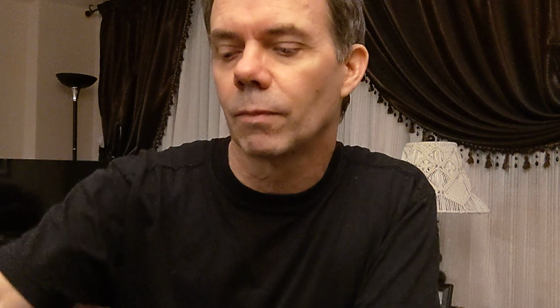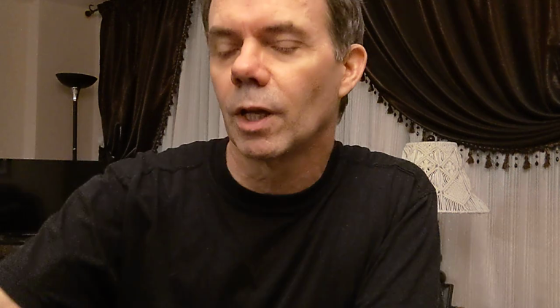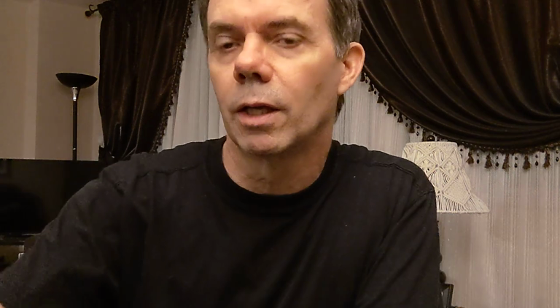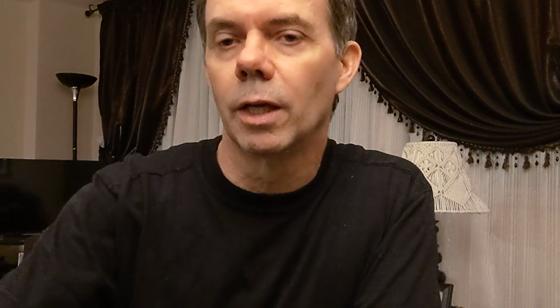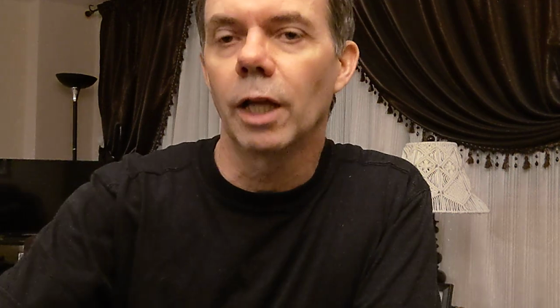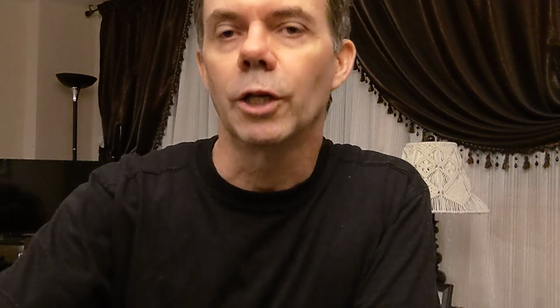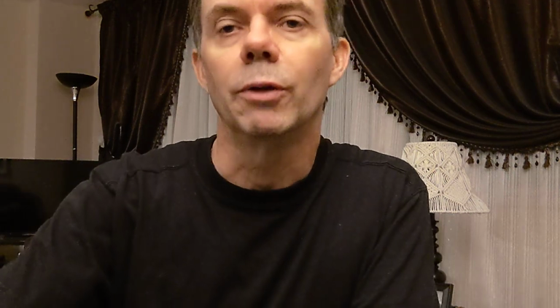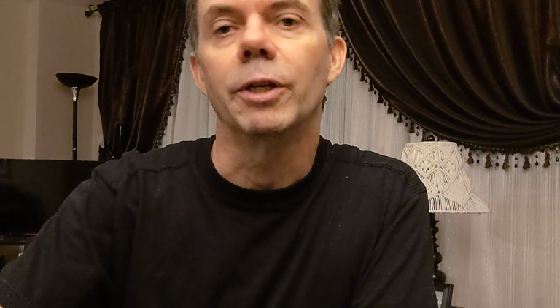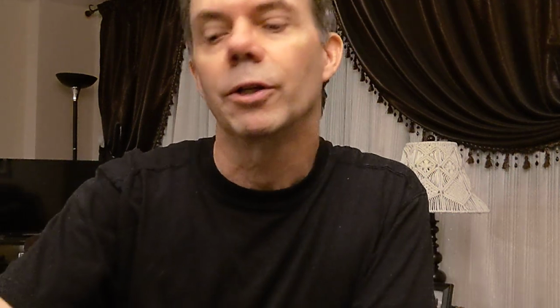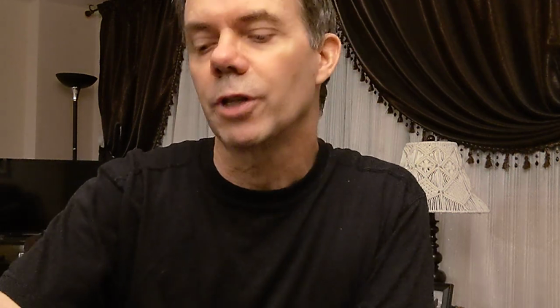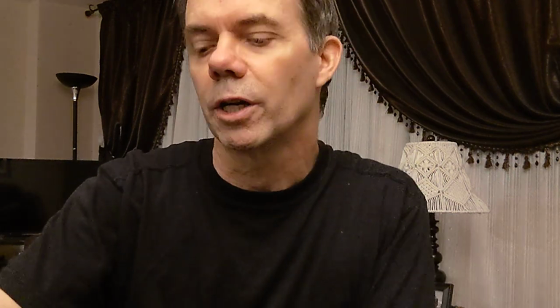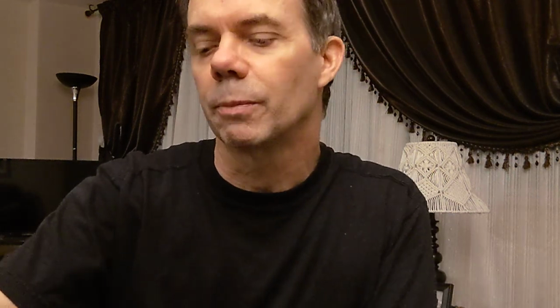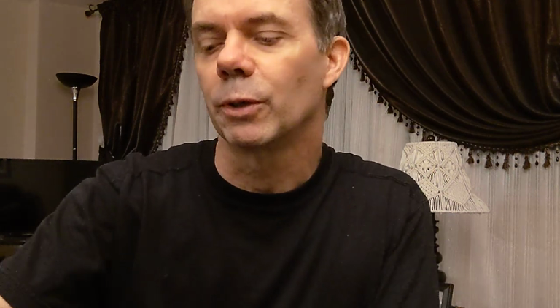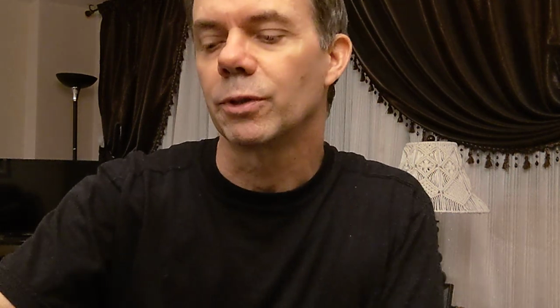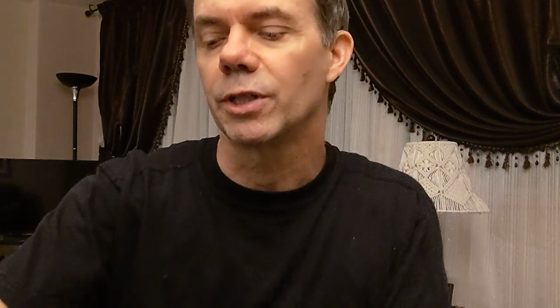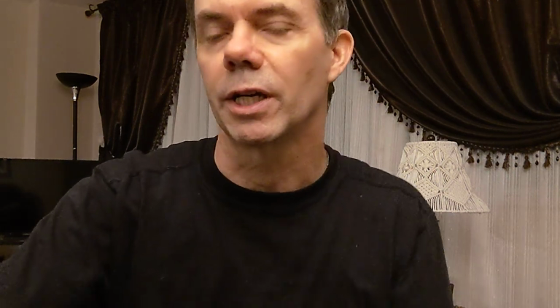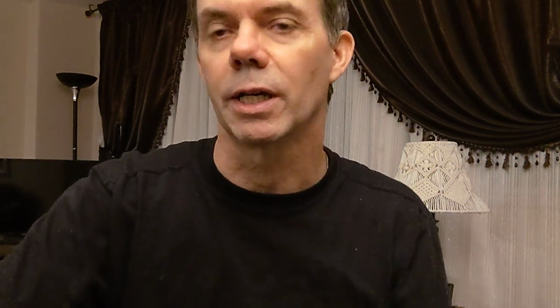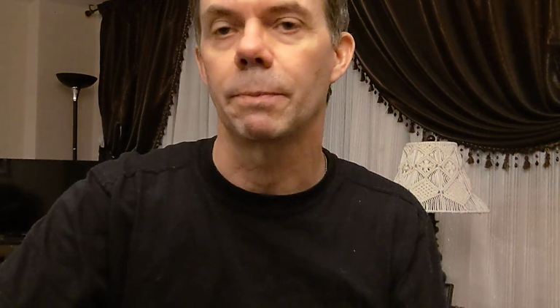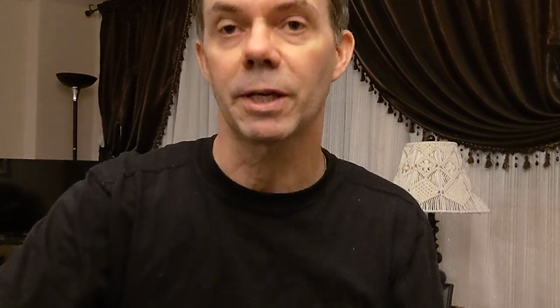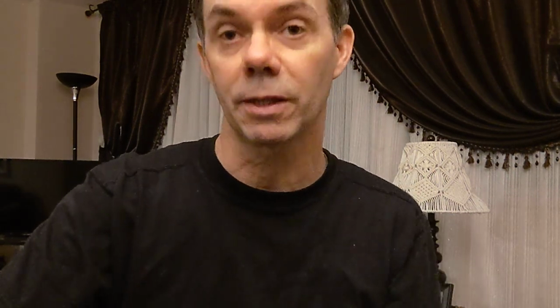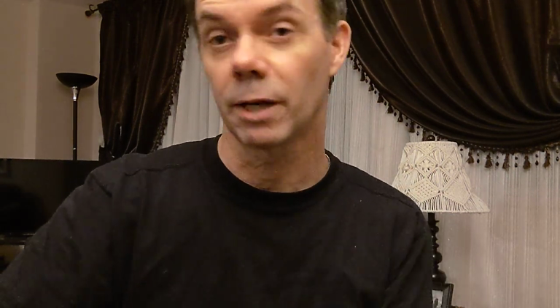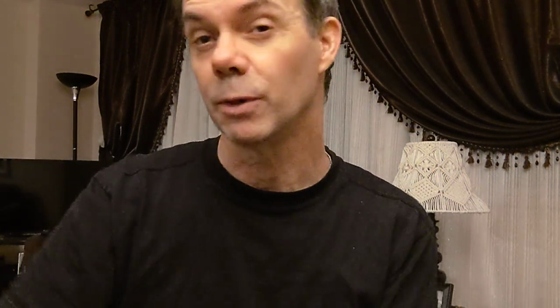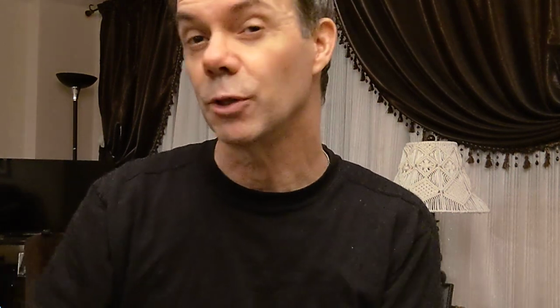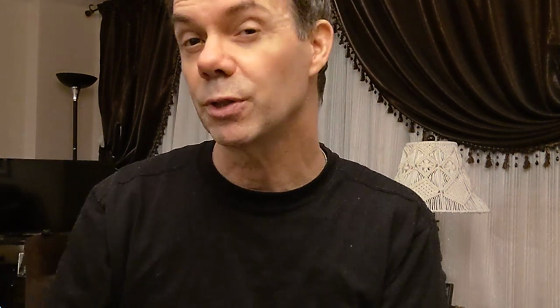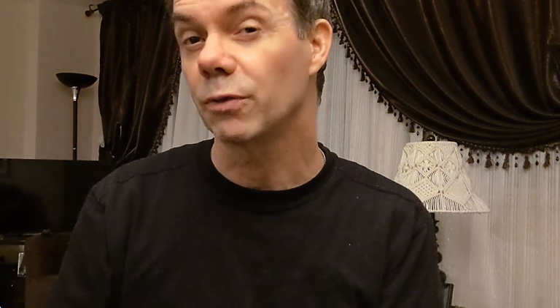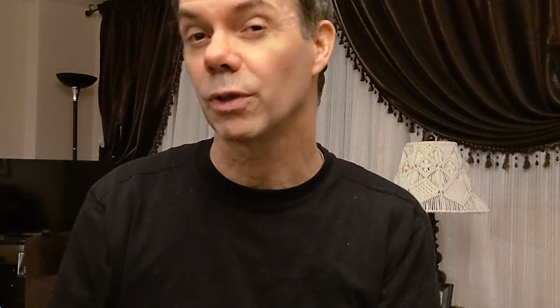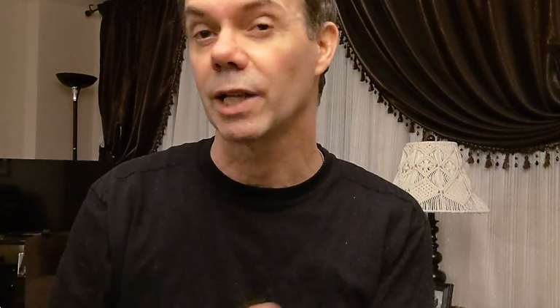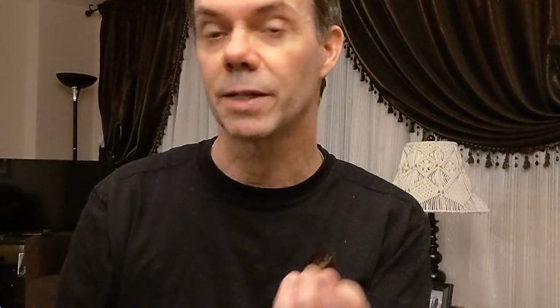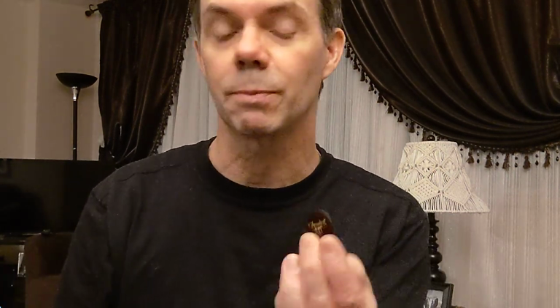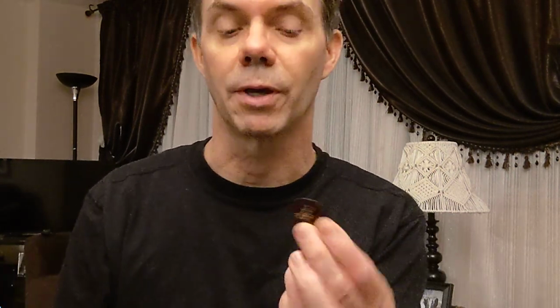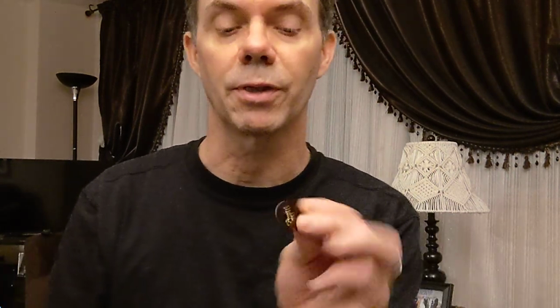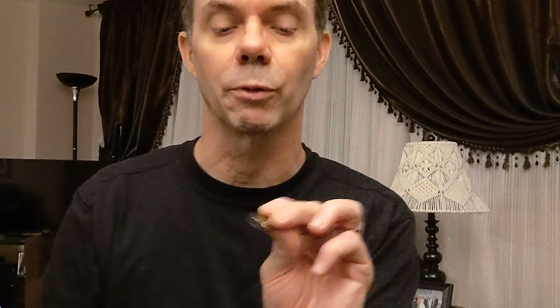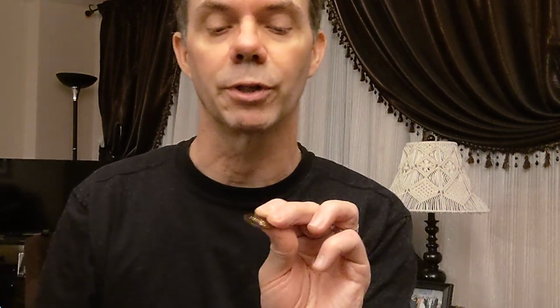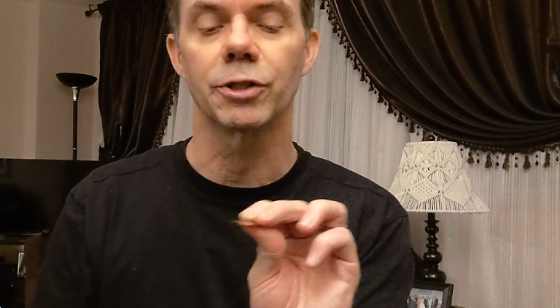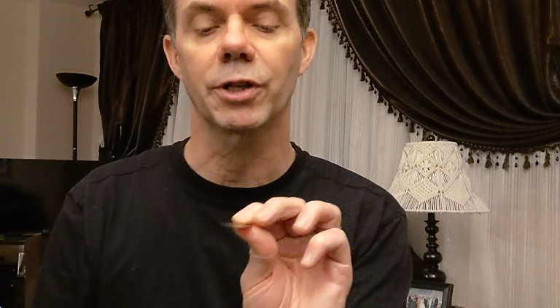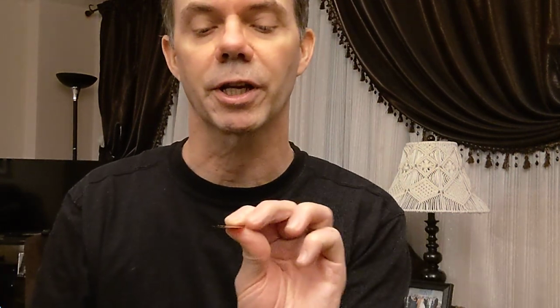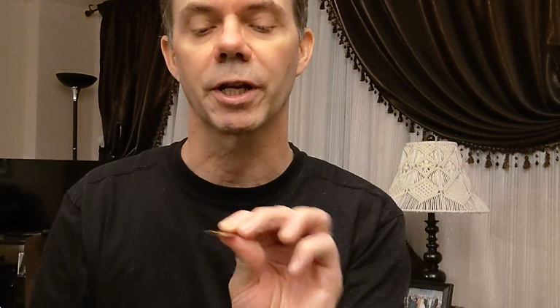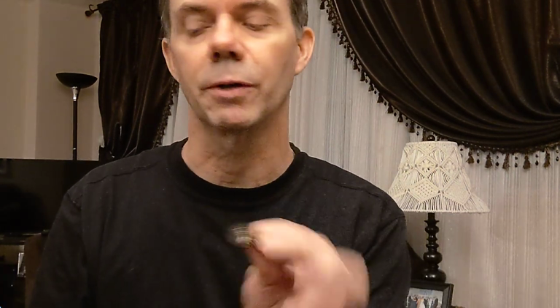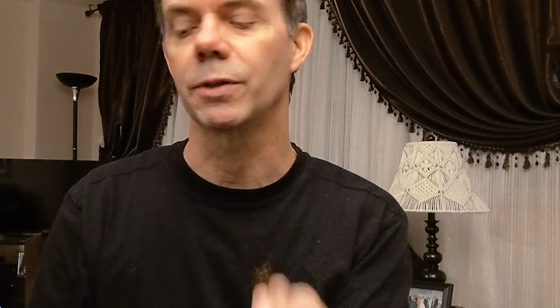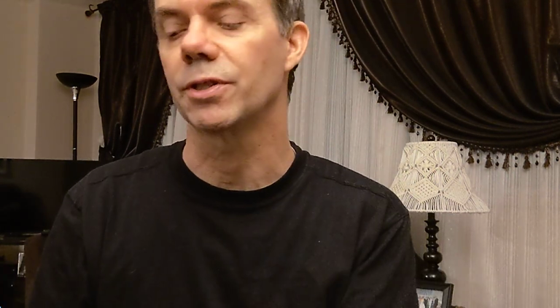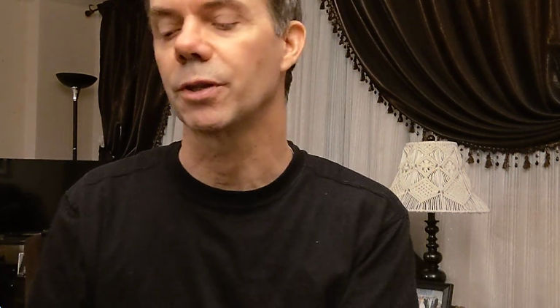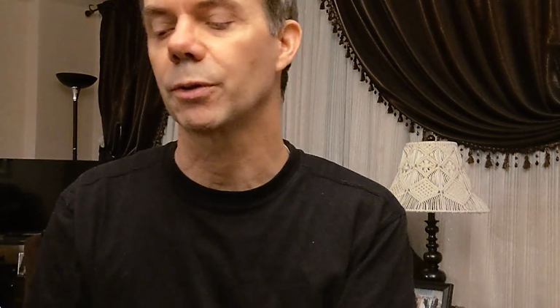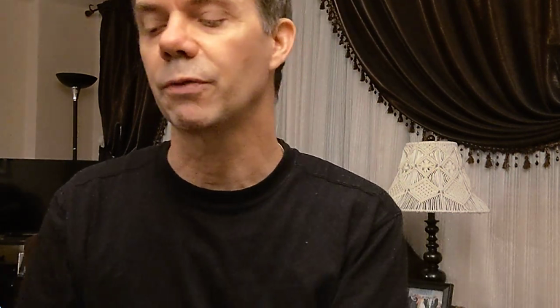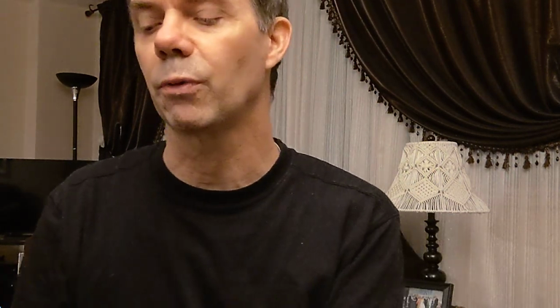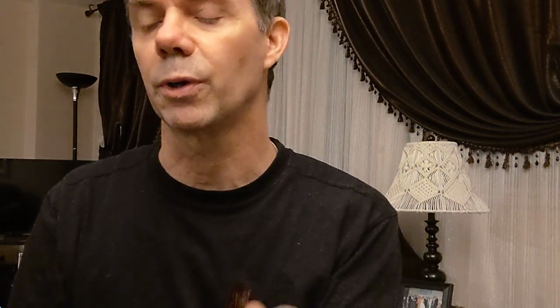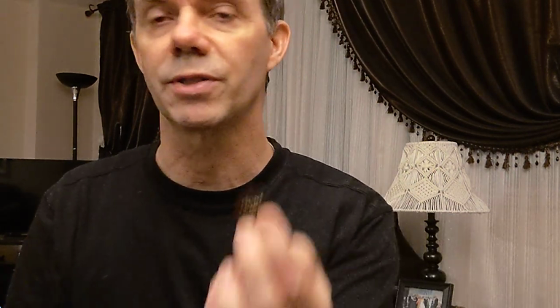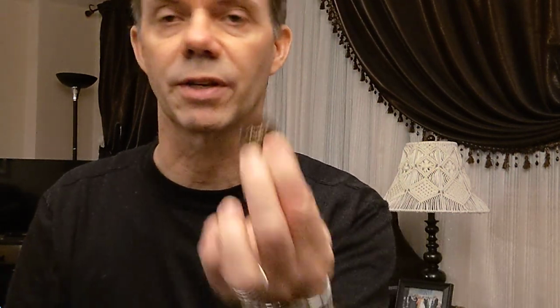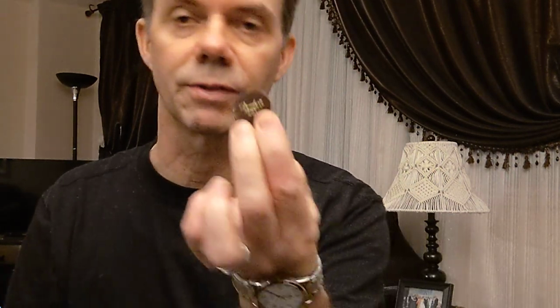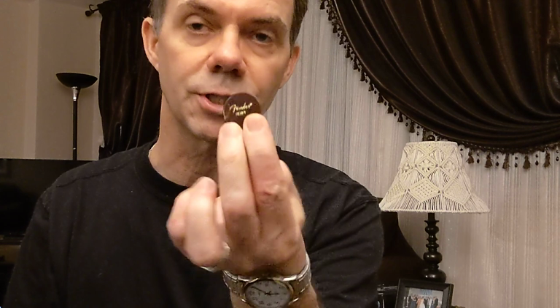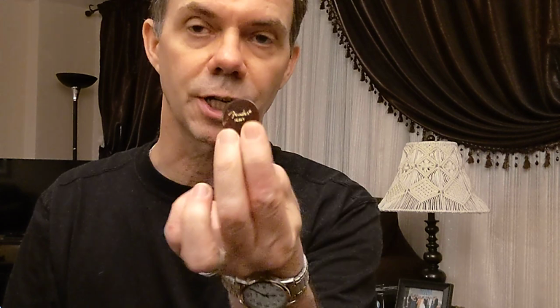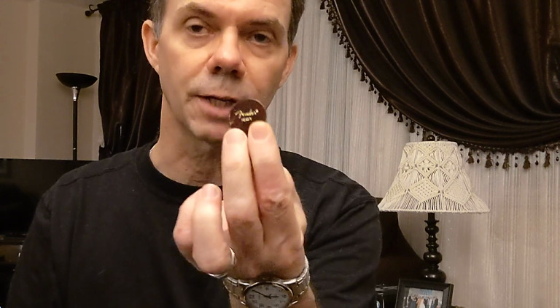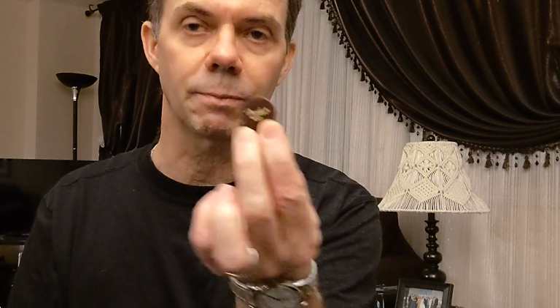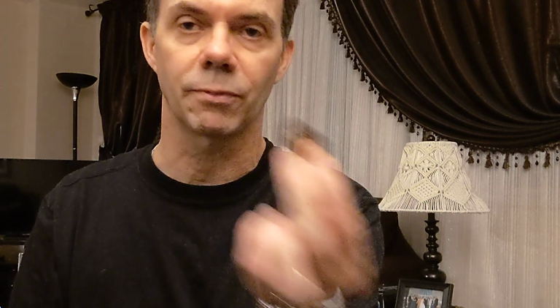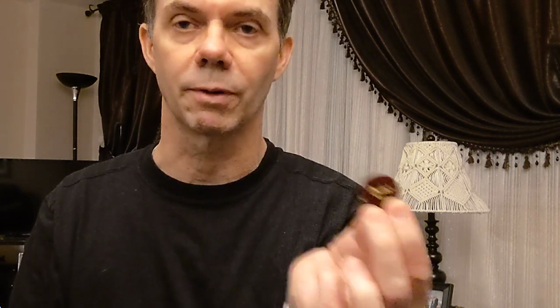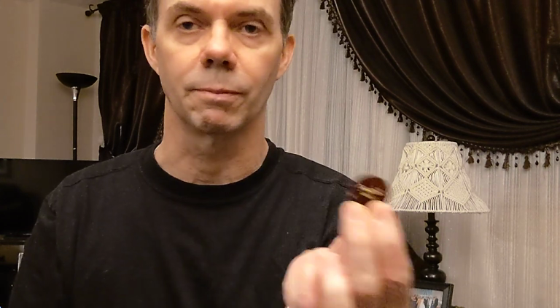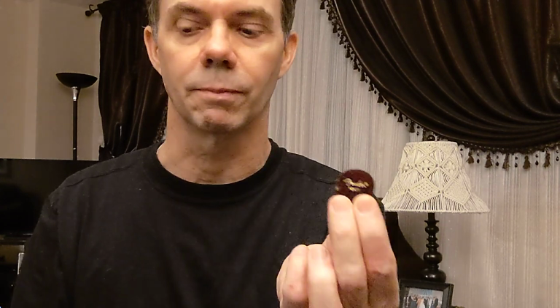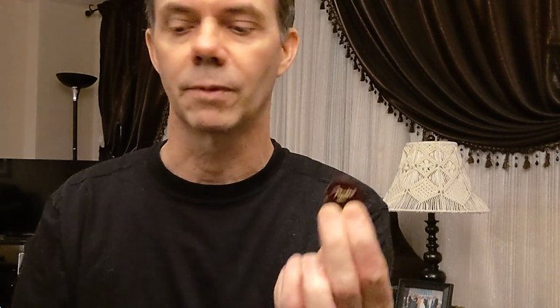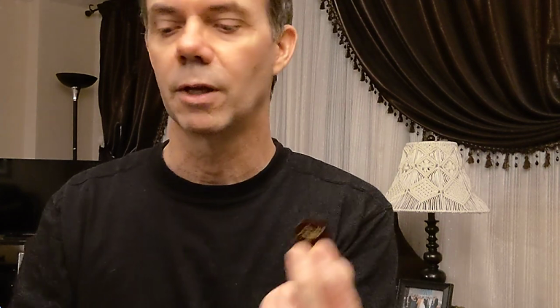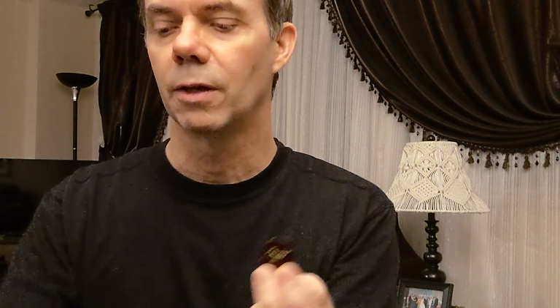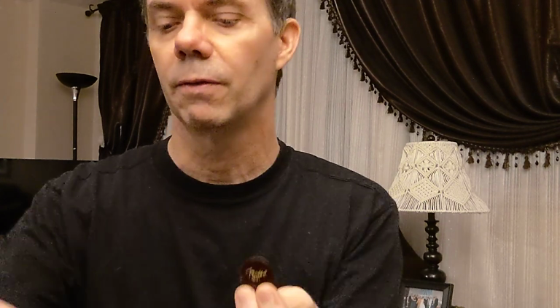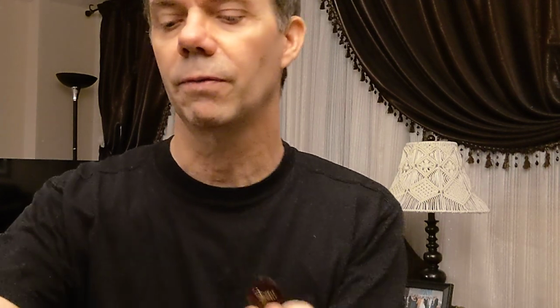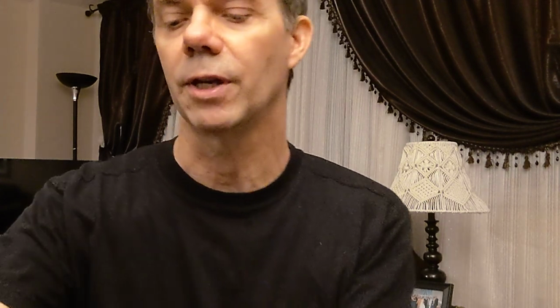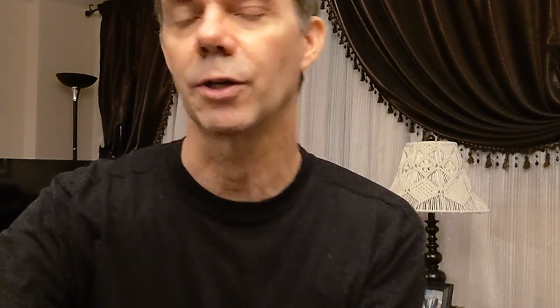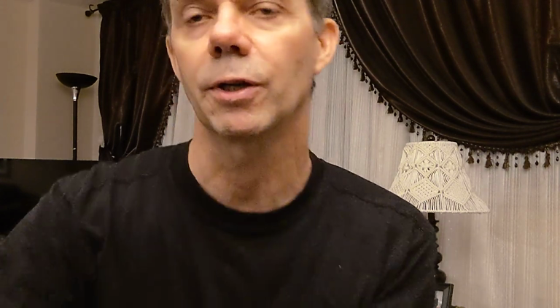Hello, here to talk about a pick that I've been using for the last month. I wanted to check it out — it's the 347 shape from Fender.